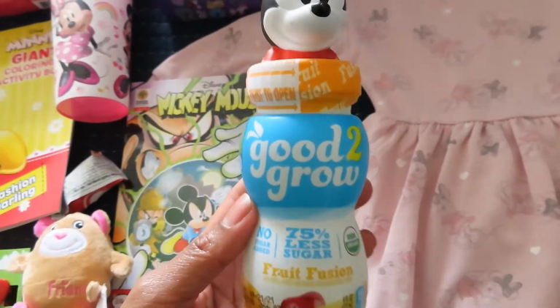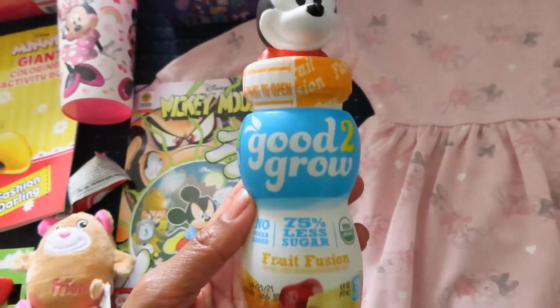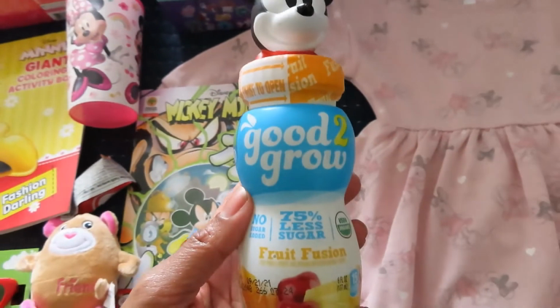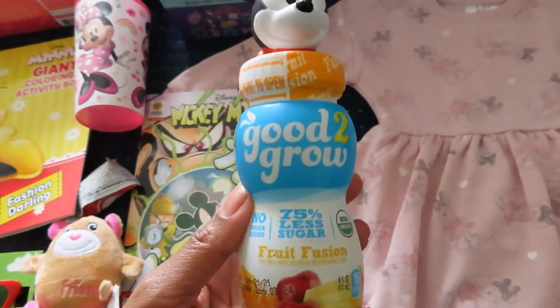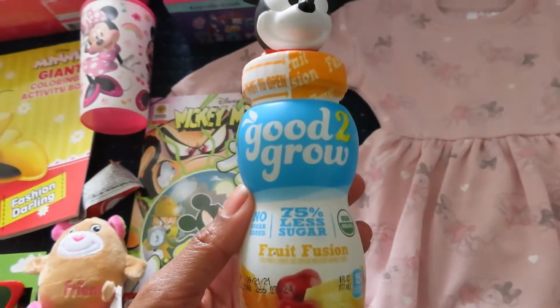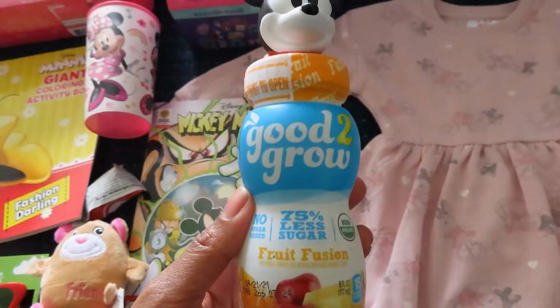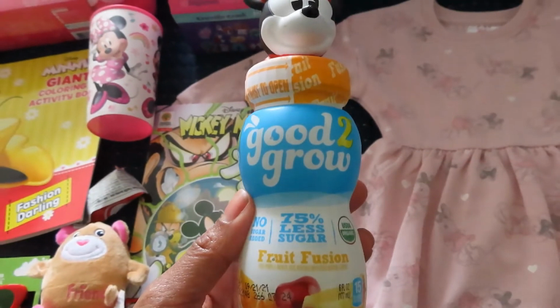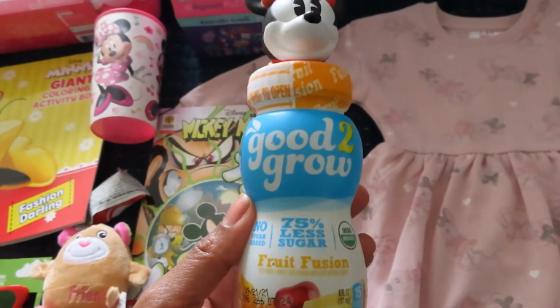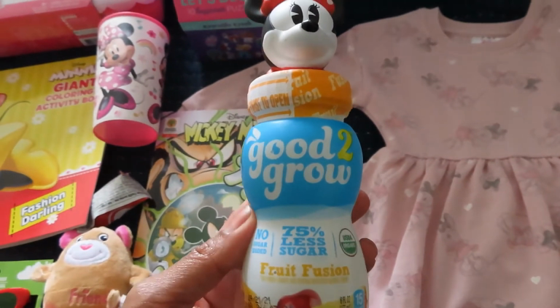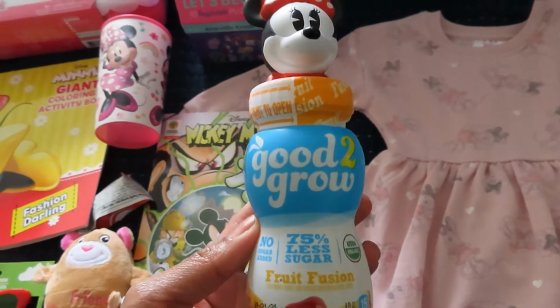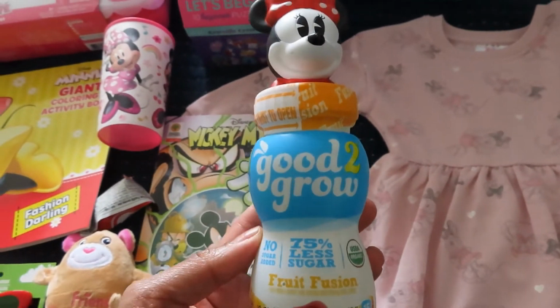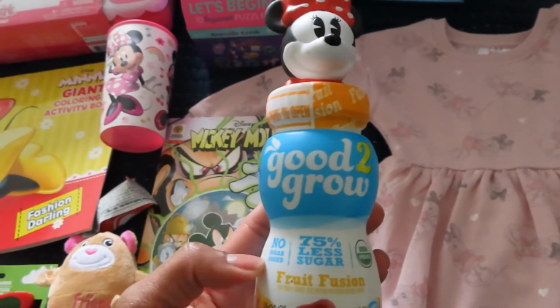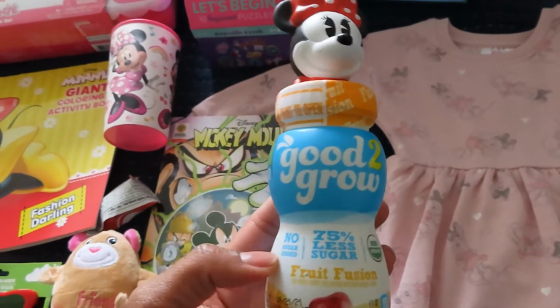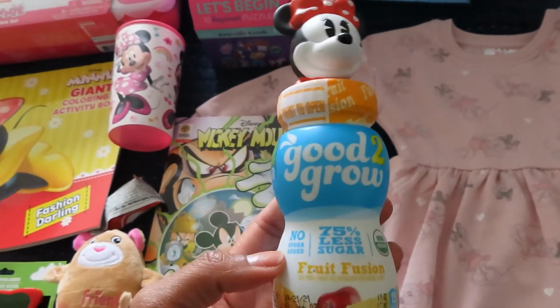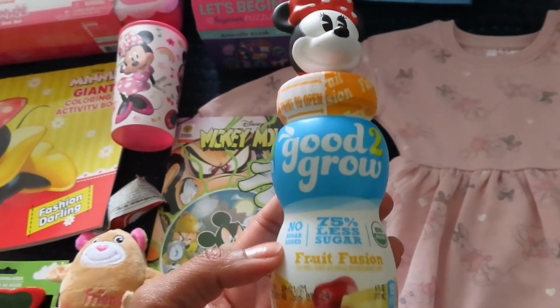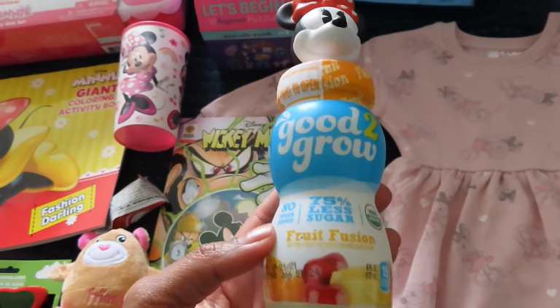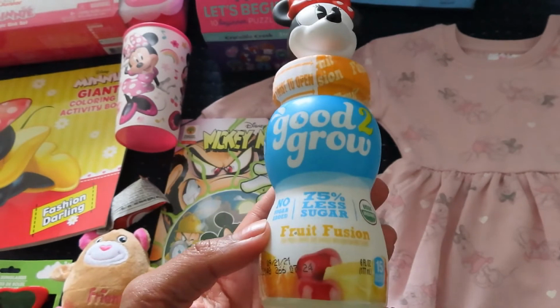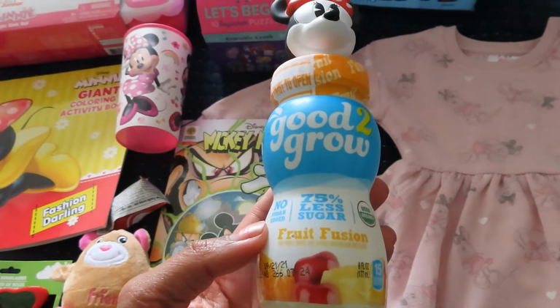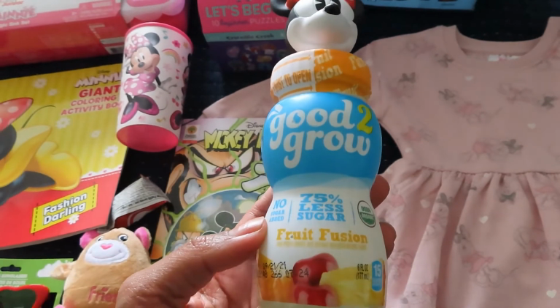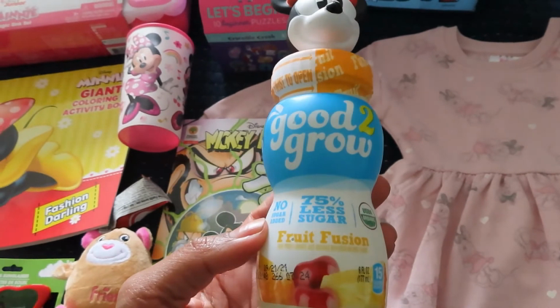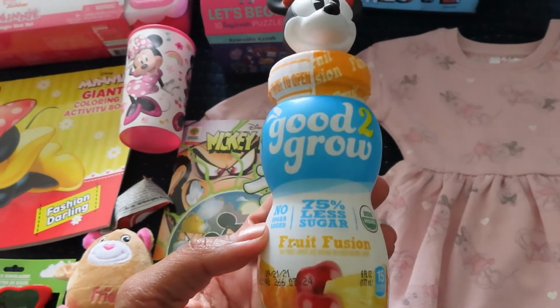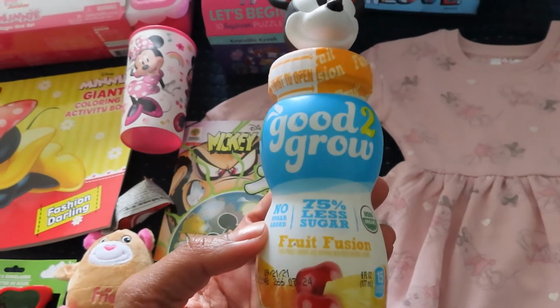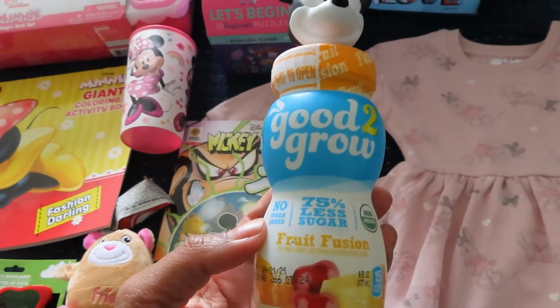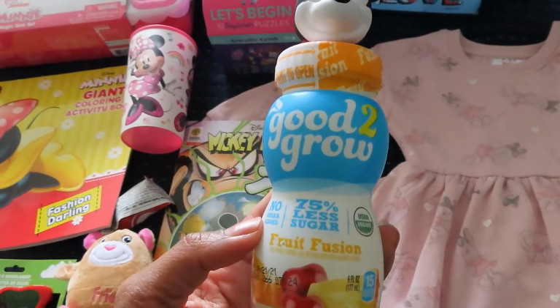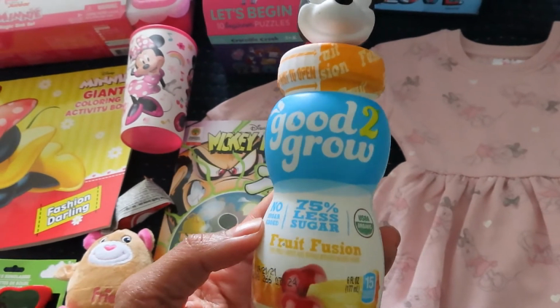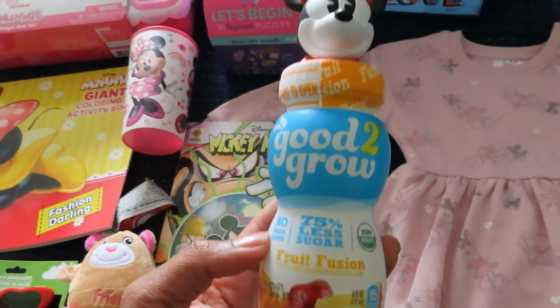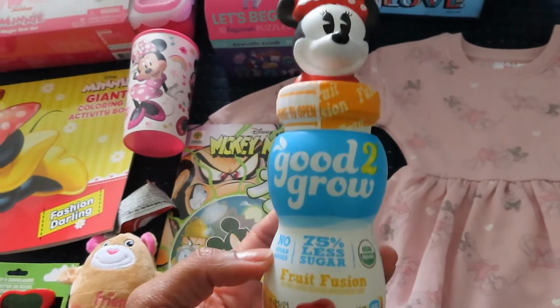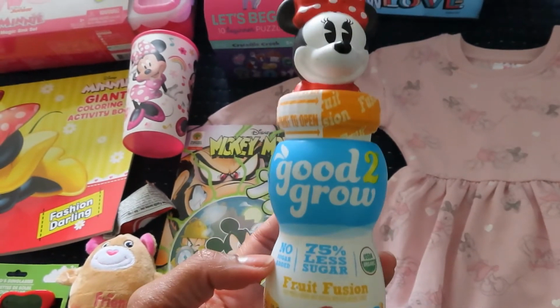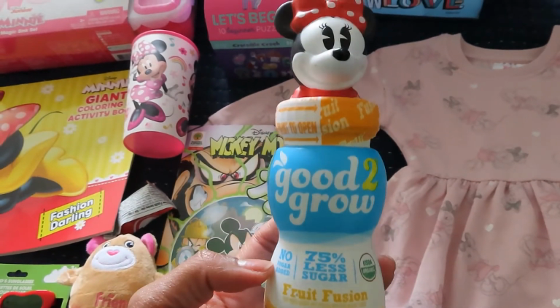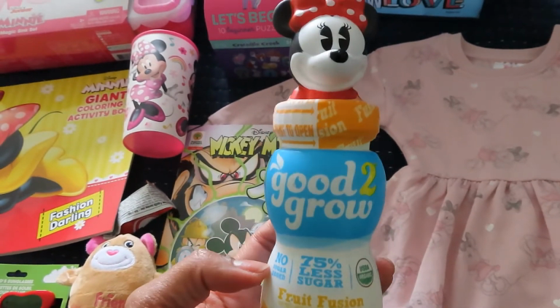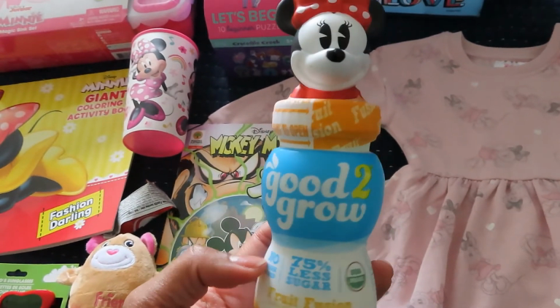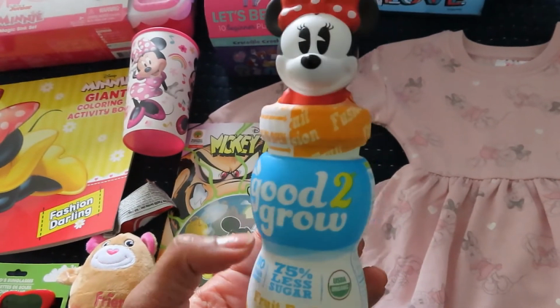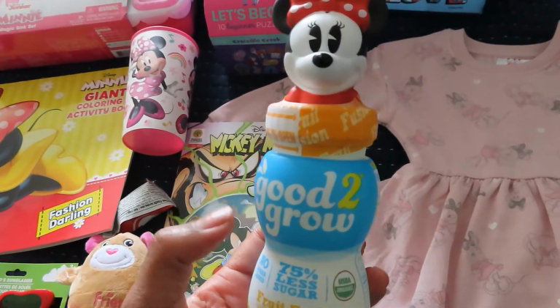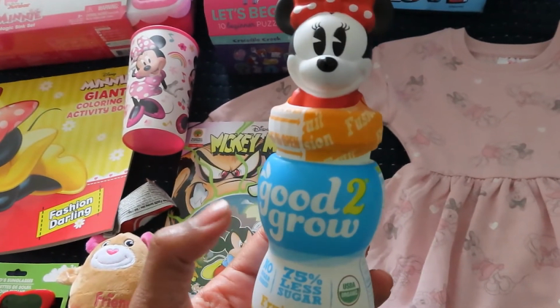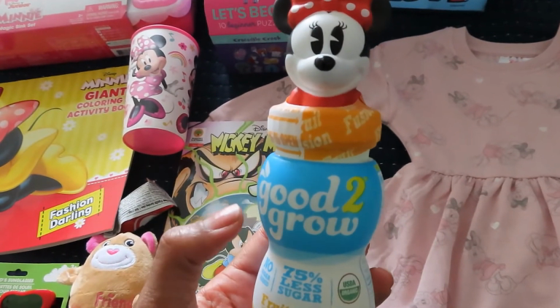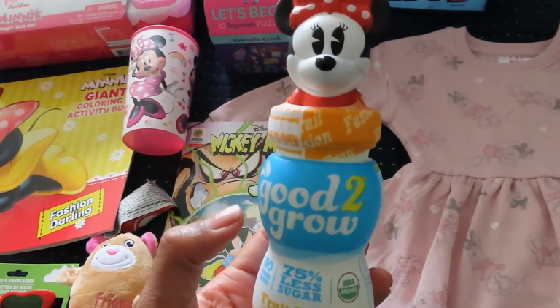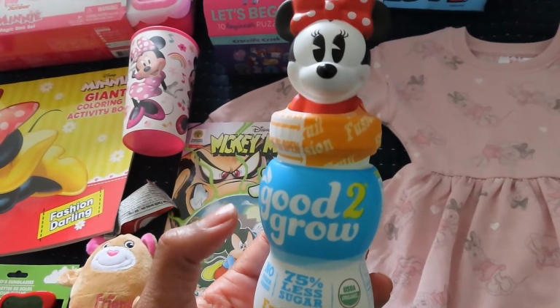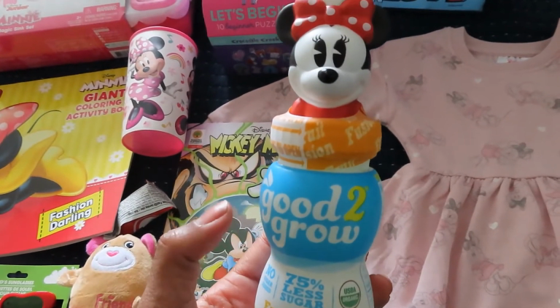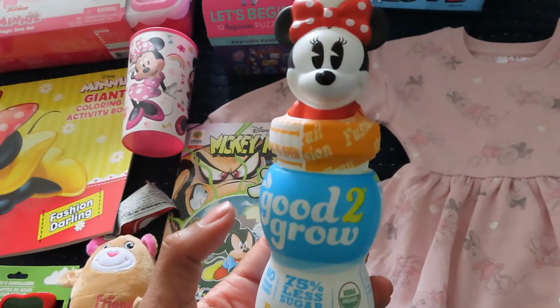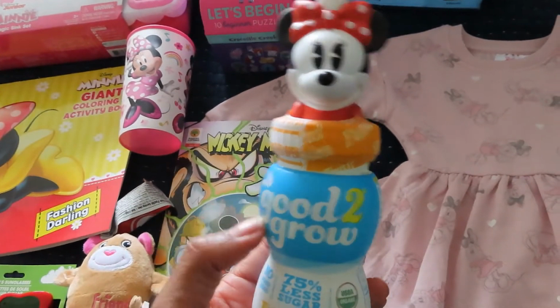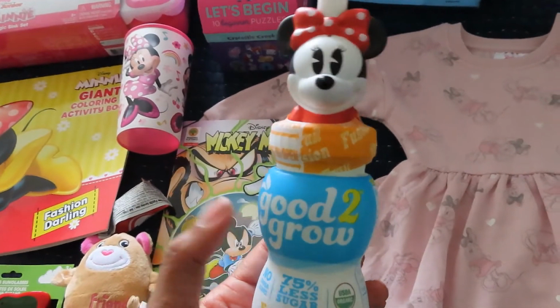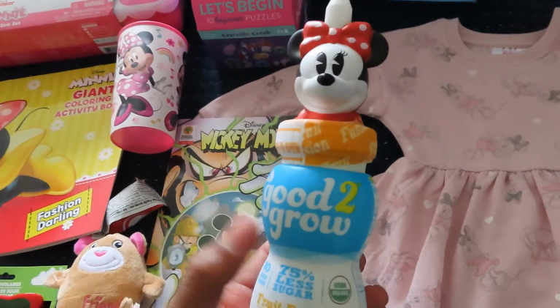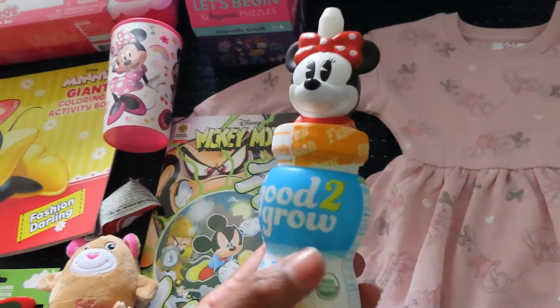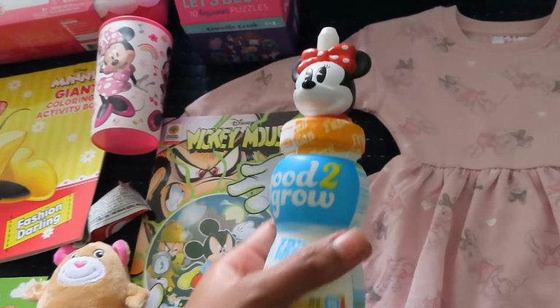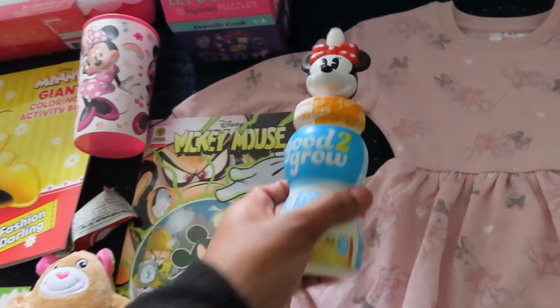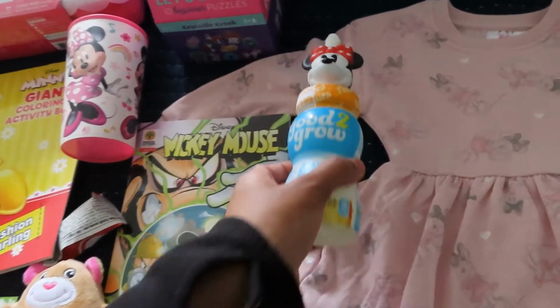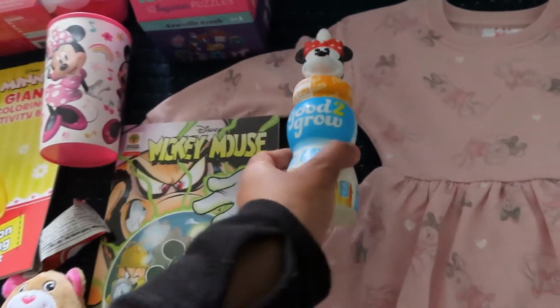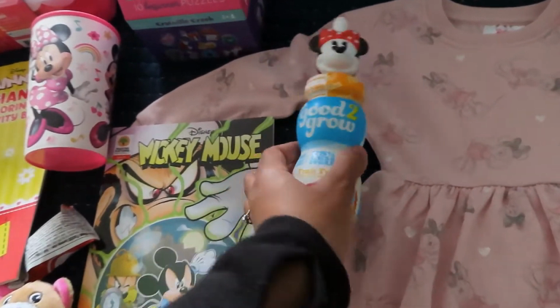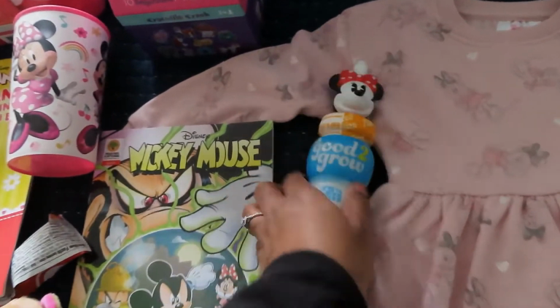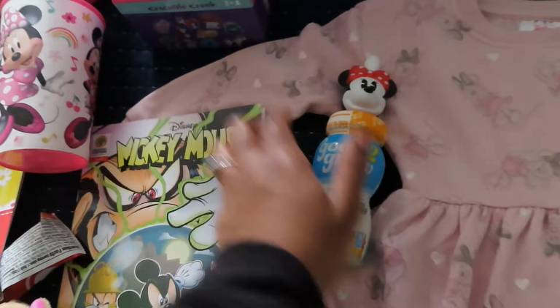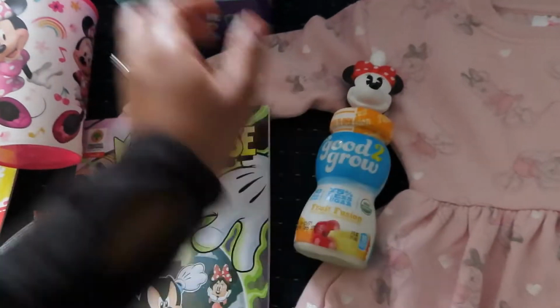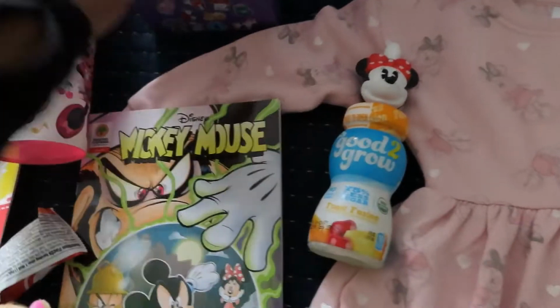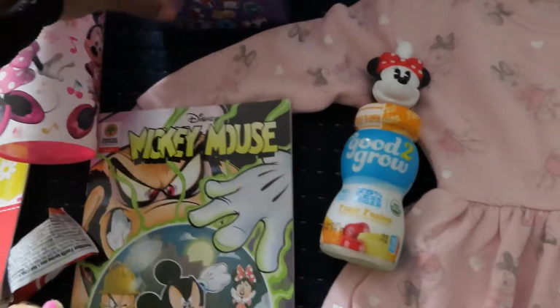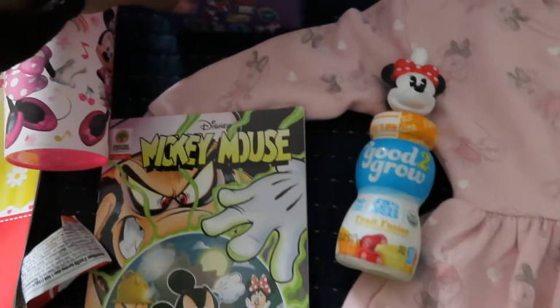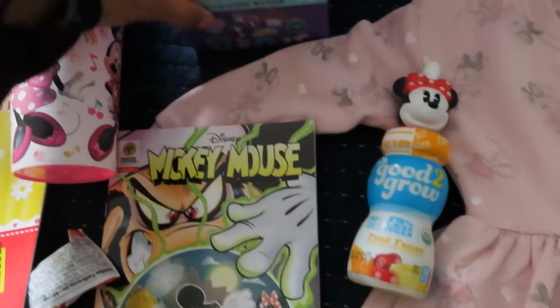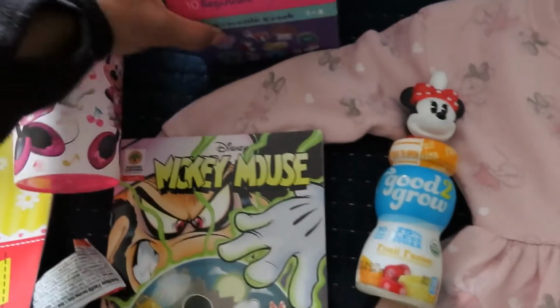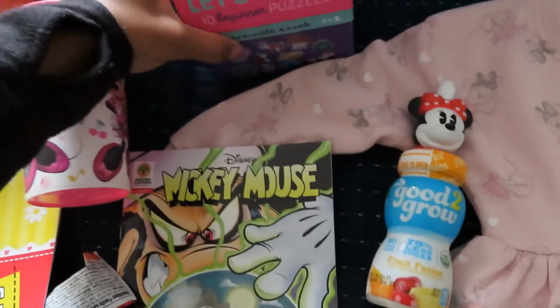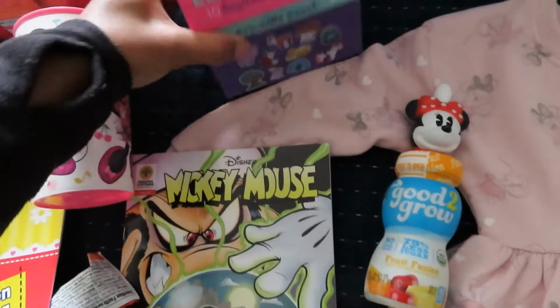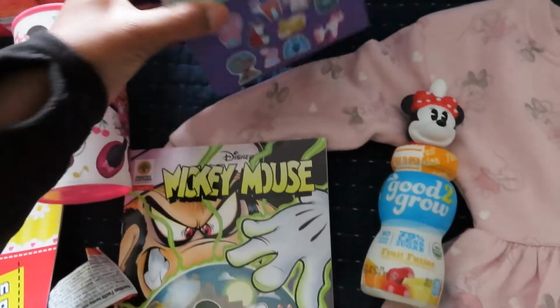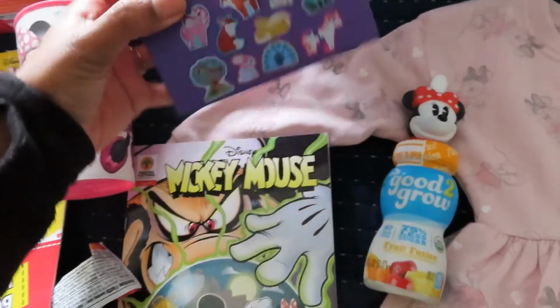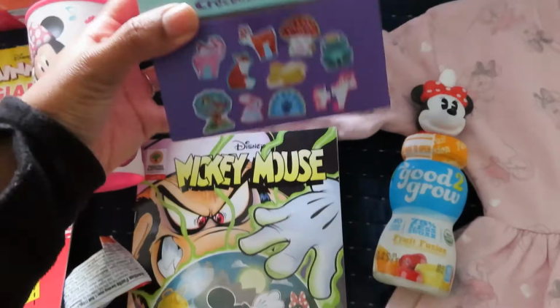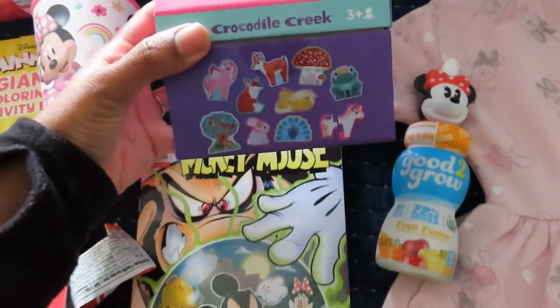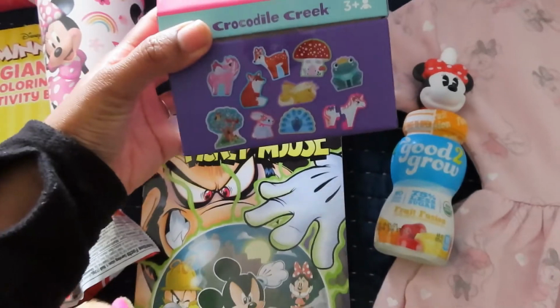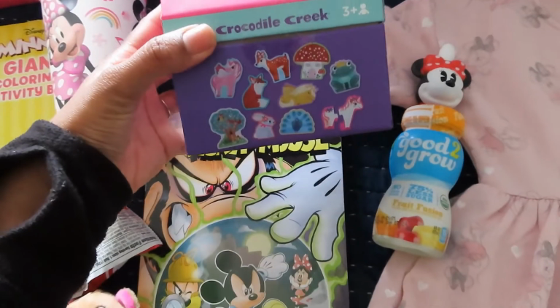We got her a Good2Grow juice — the Fruit Fusion with 75% less sugar. This came from Walmart.